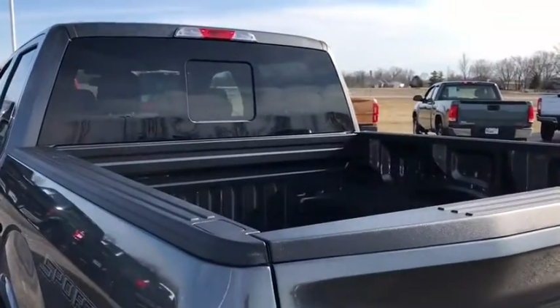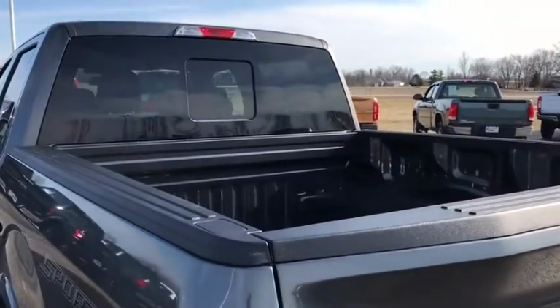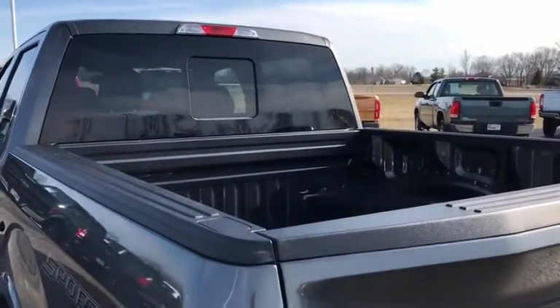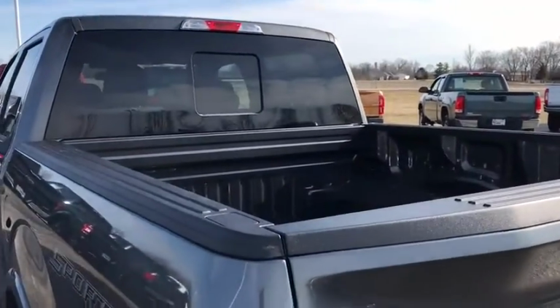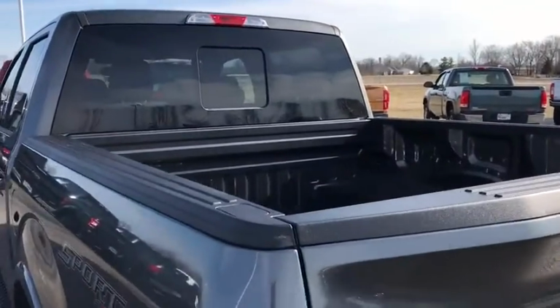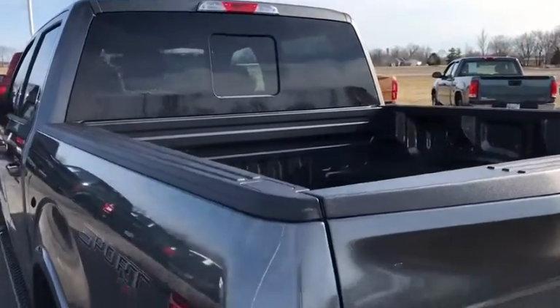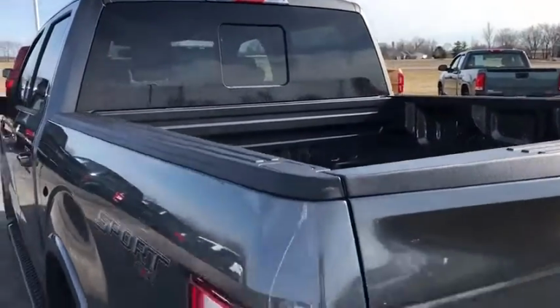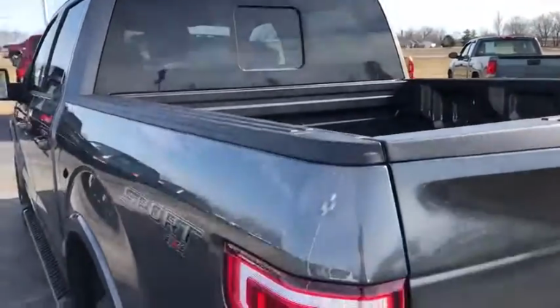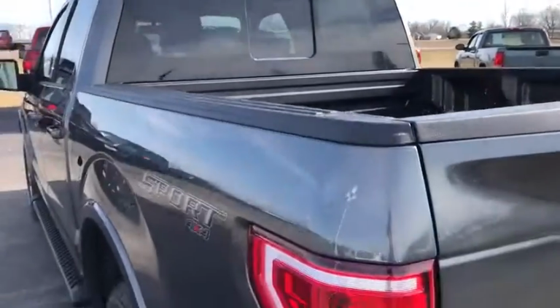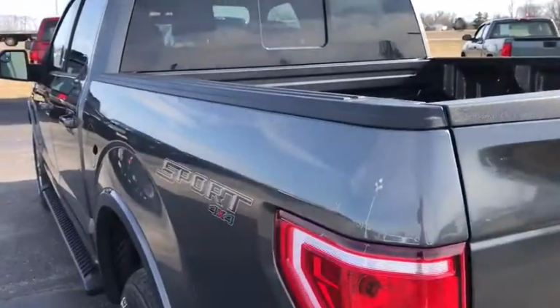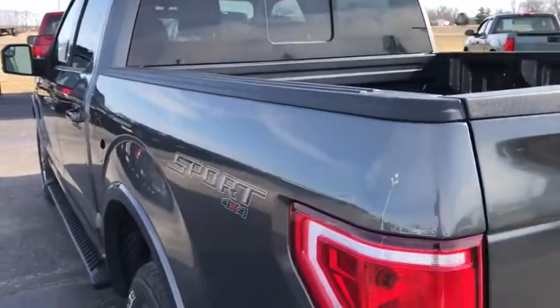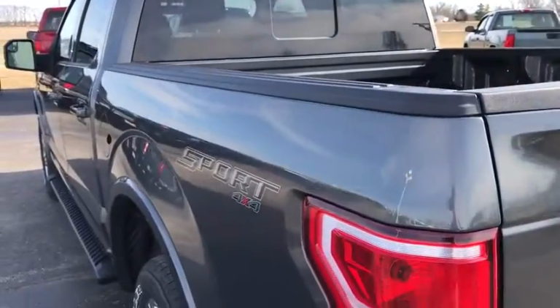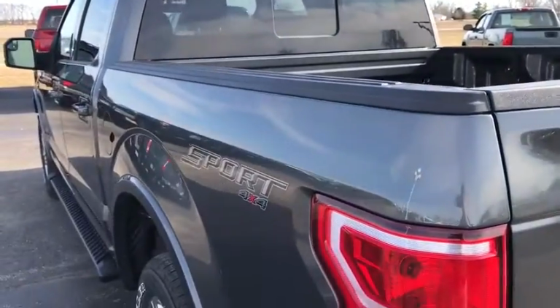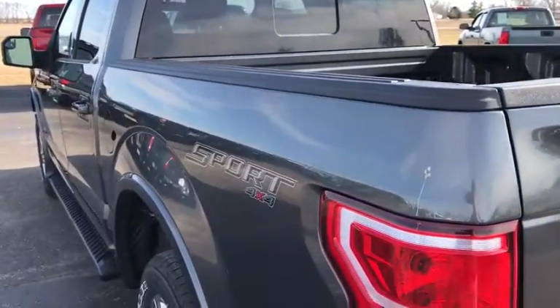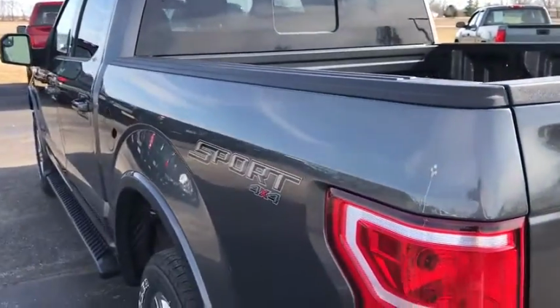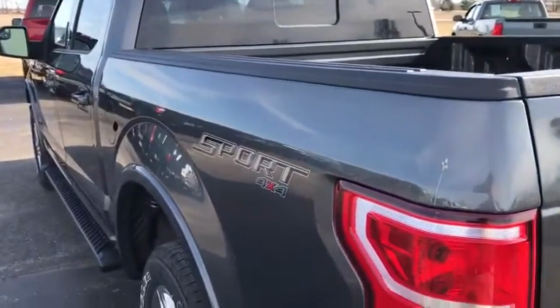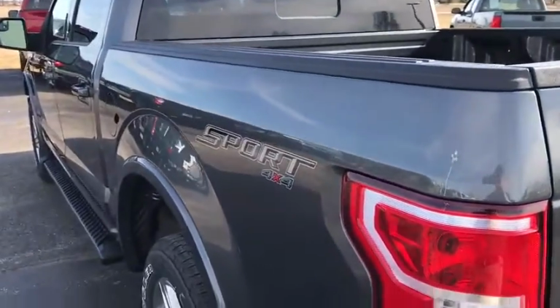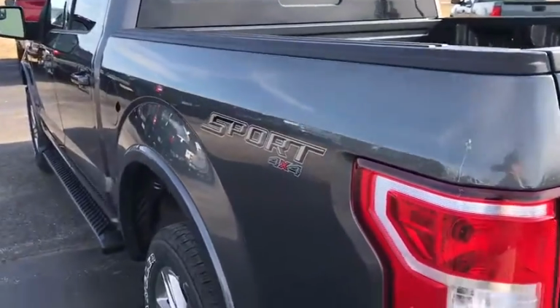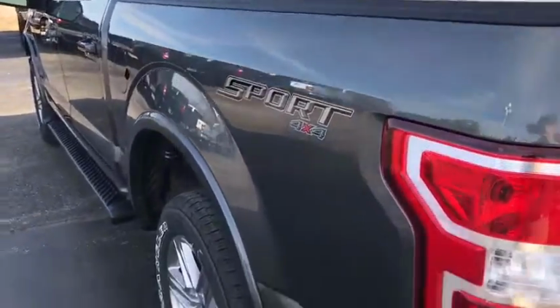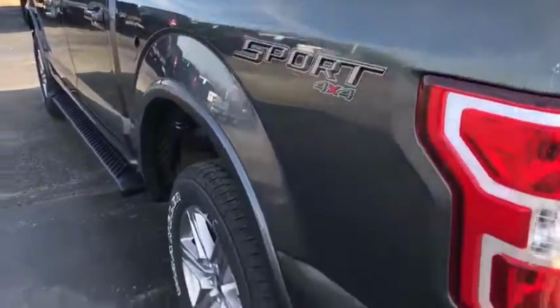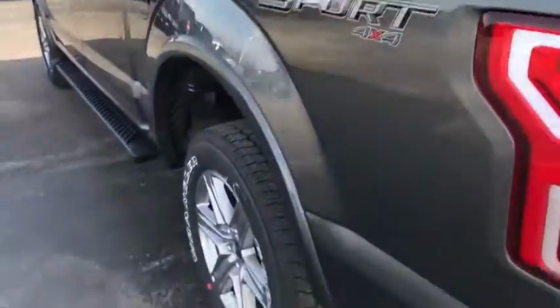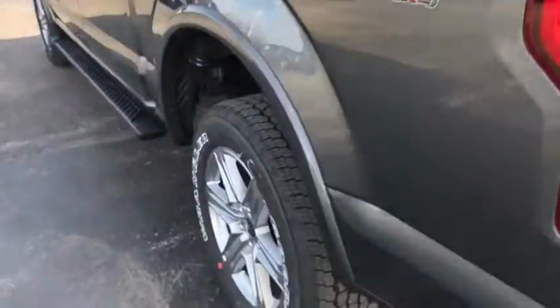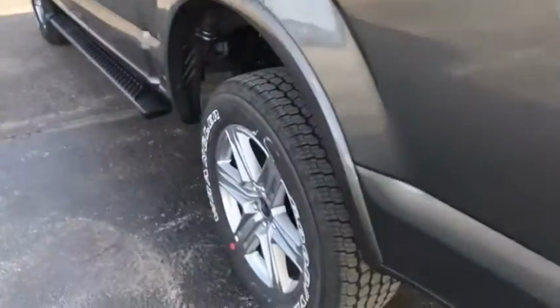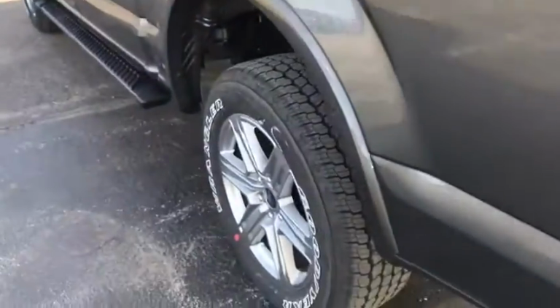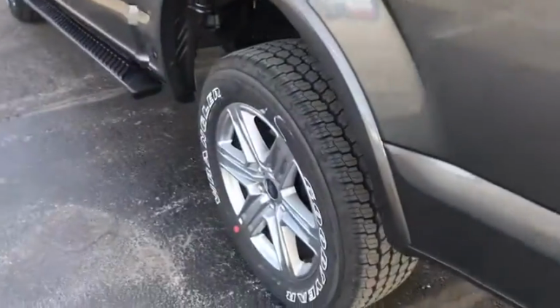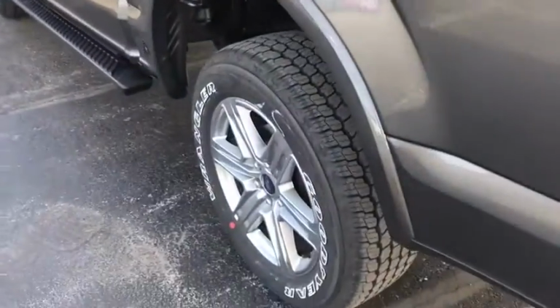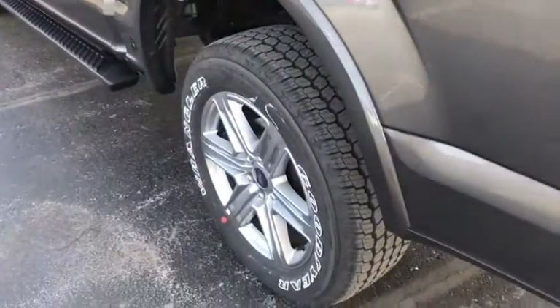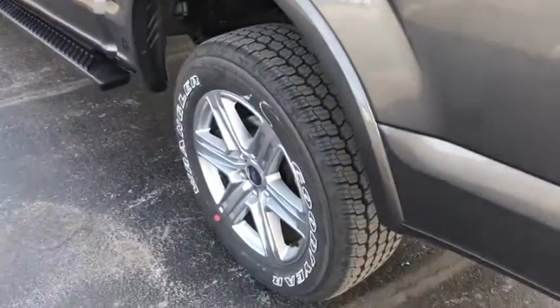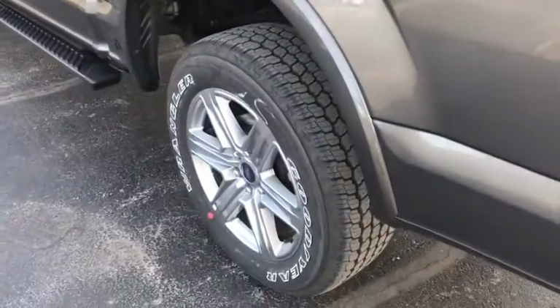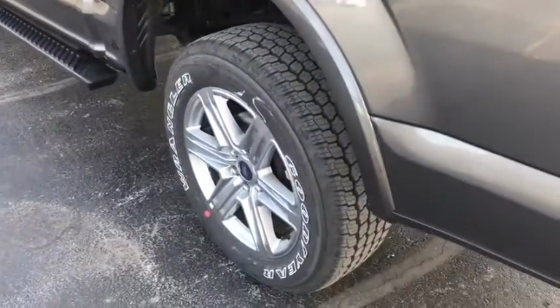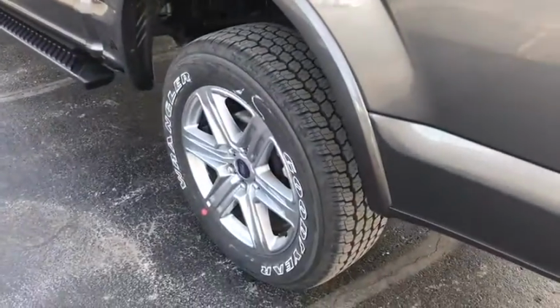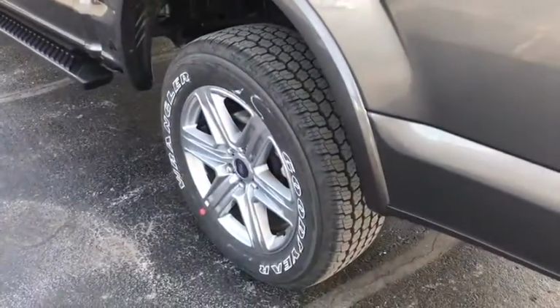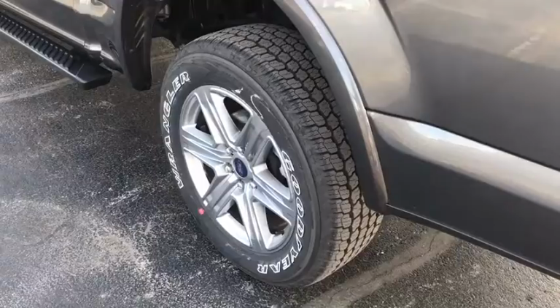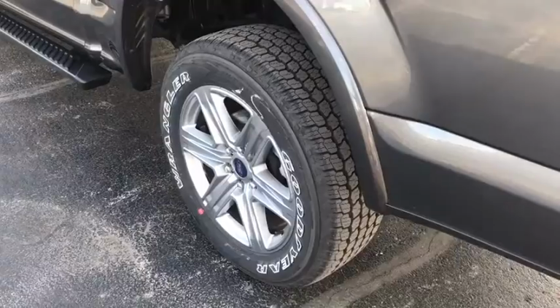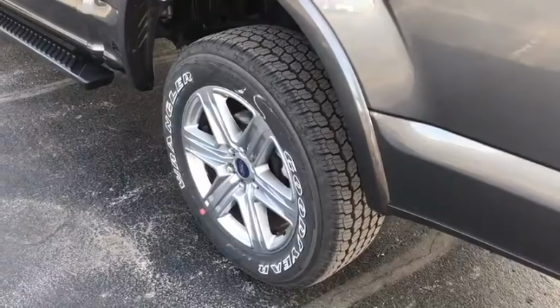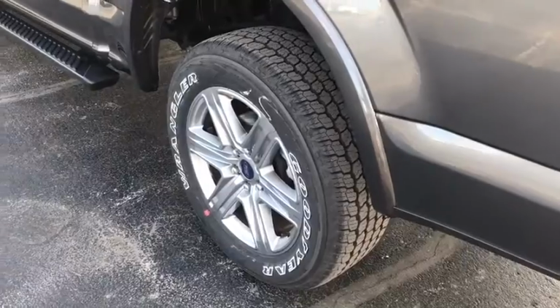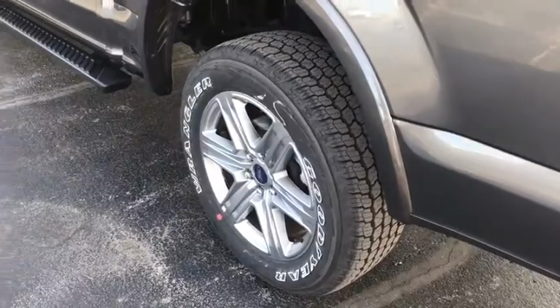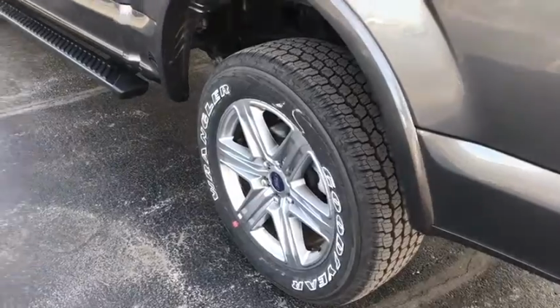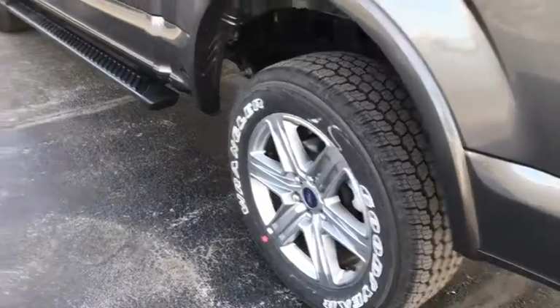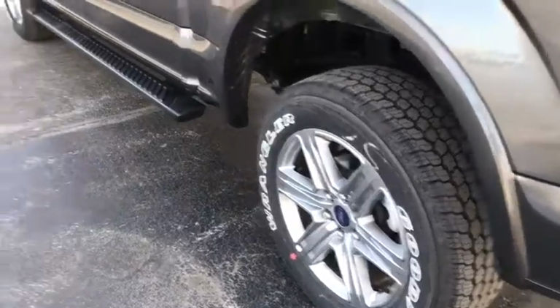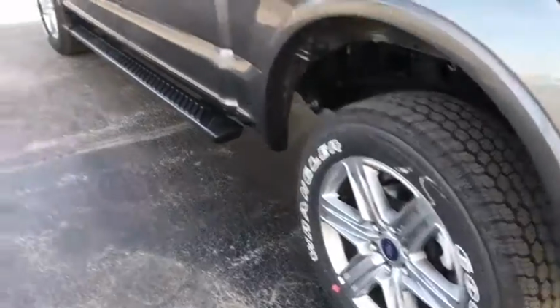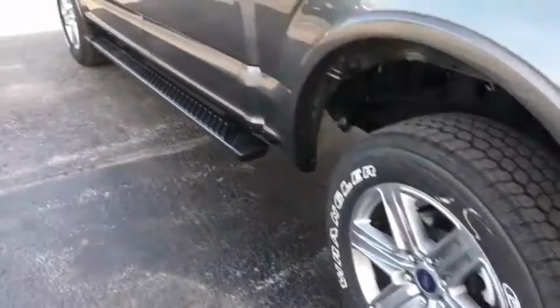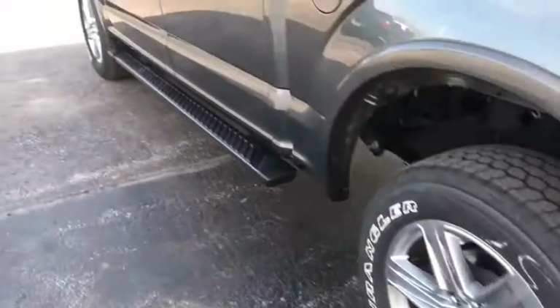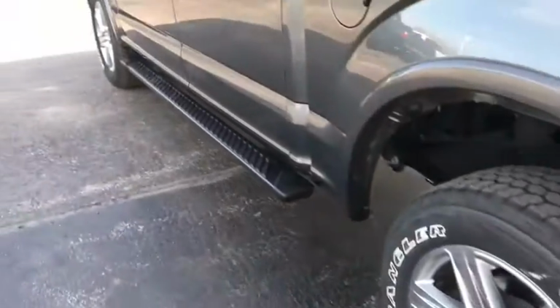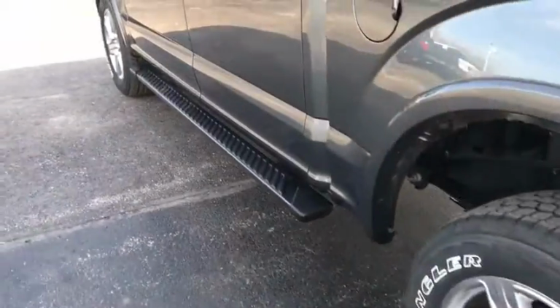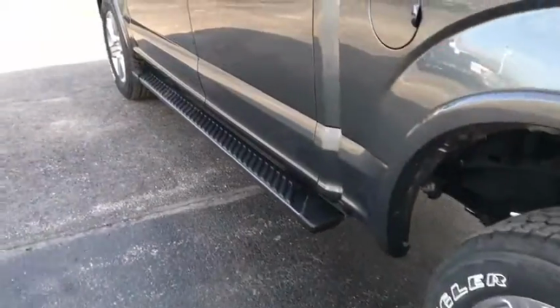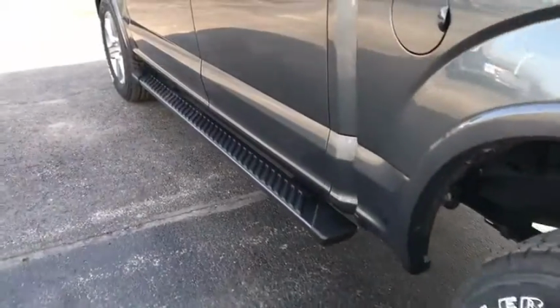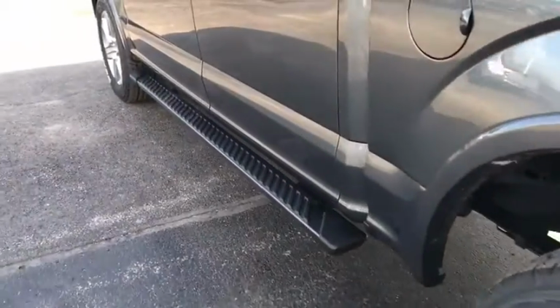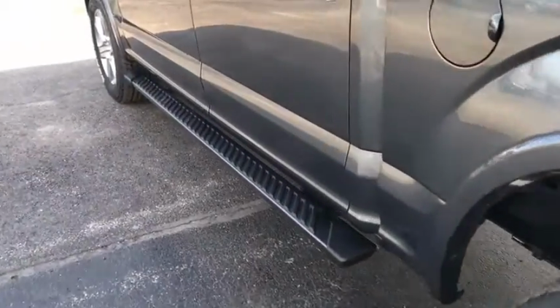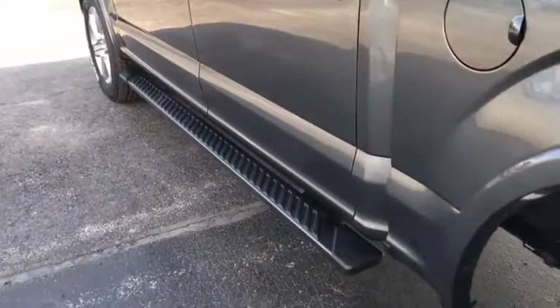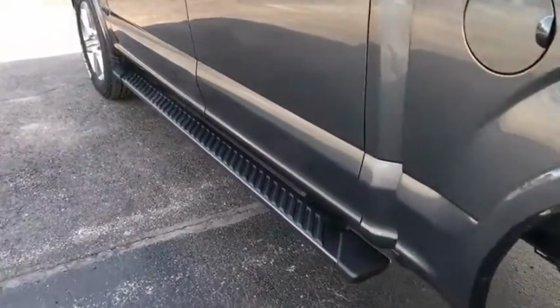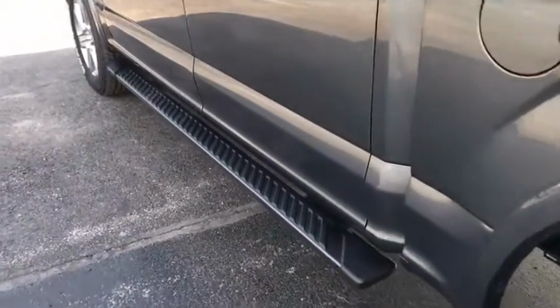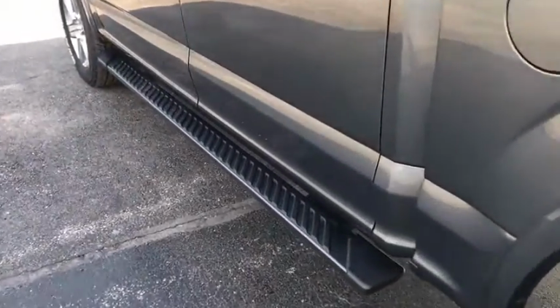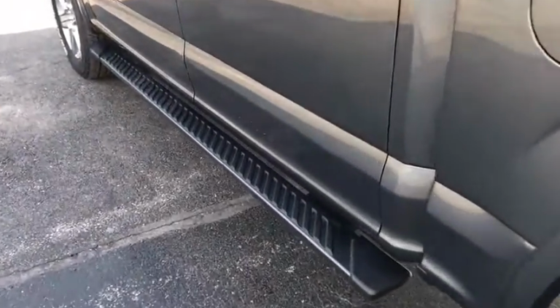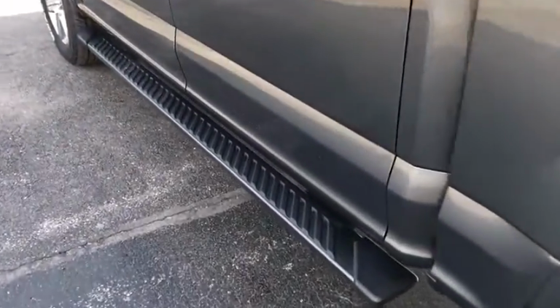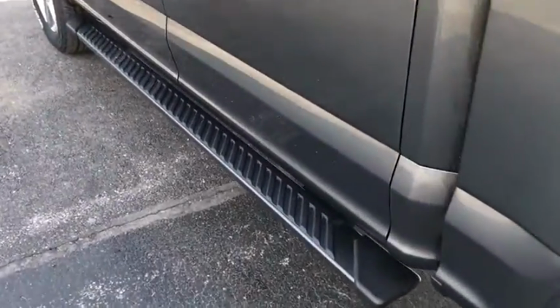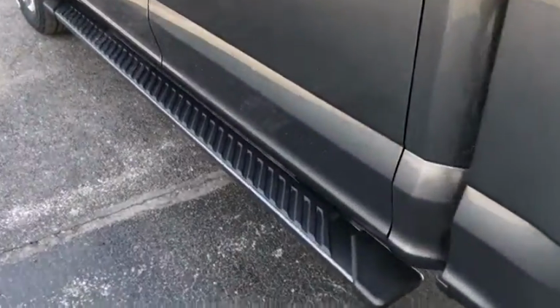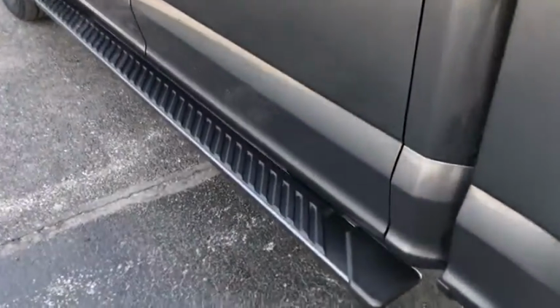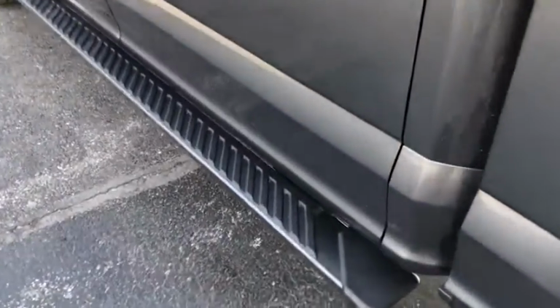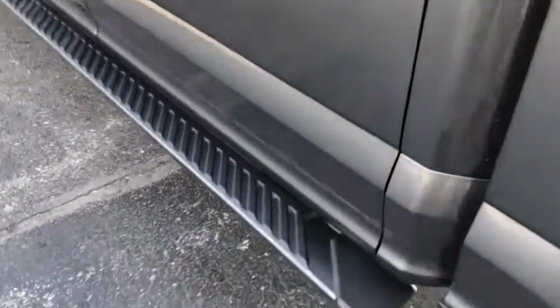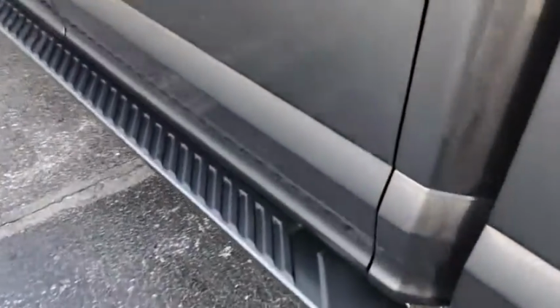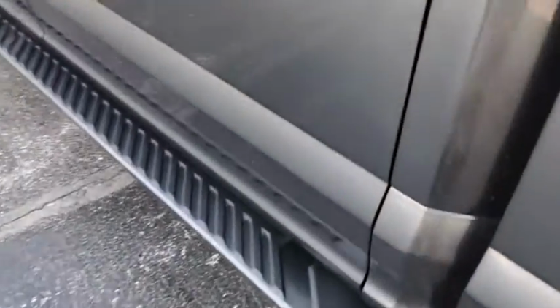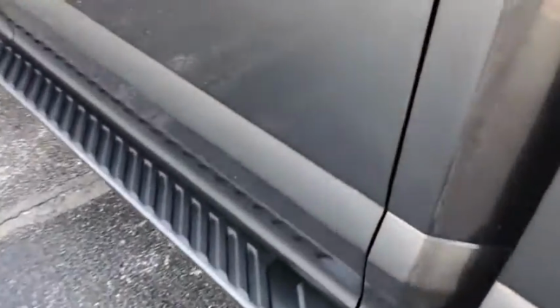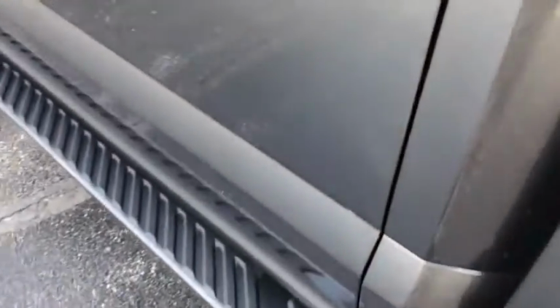Electronic stability control, security system, fog lights, heated front seats, compass, brake assist, tachometer.